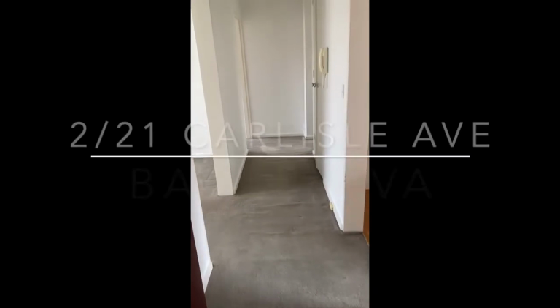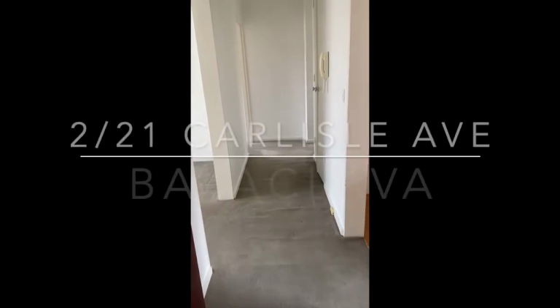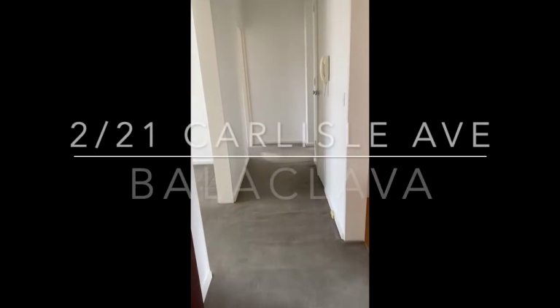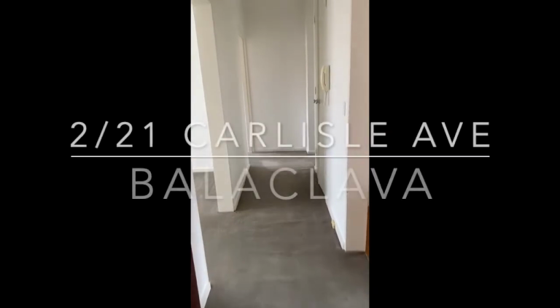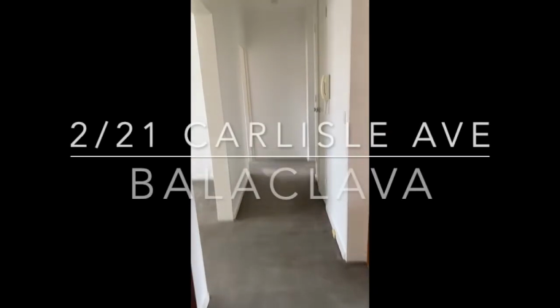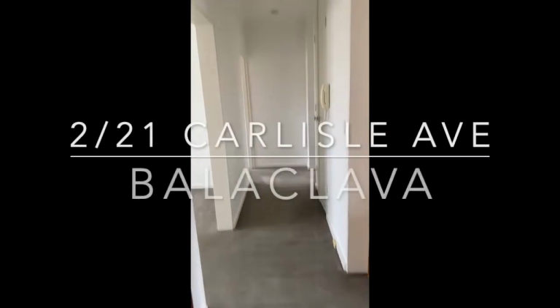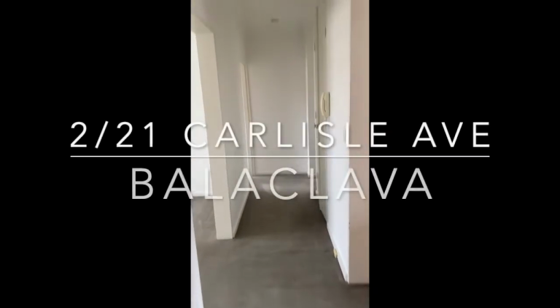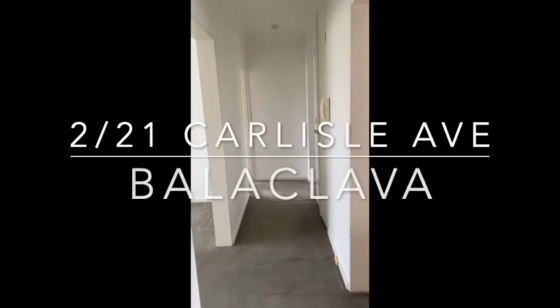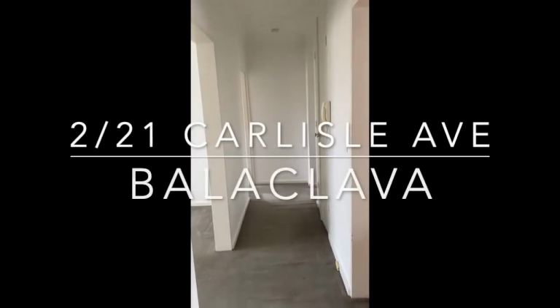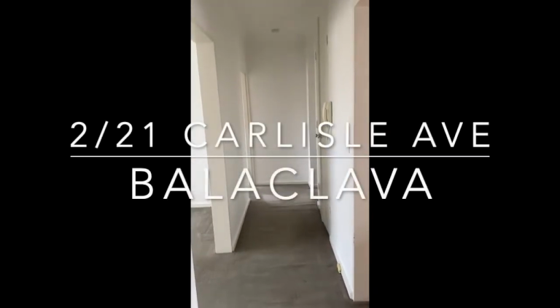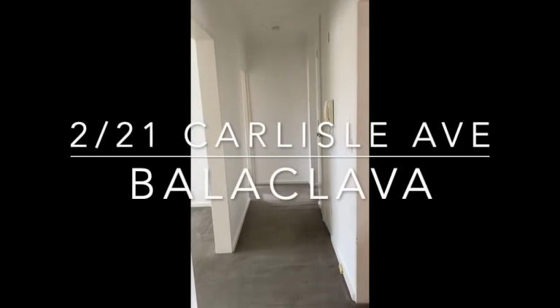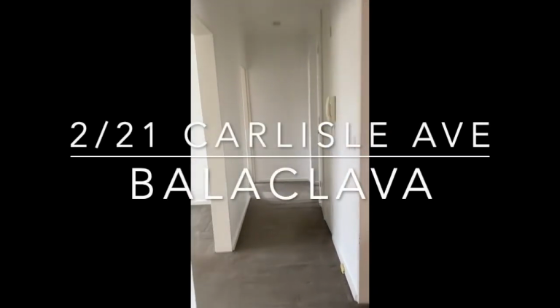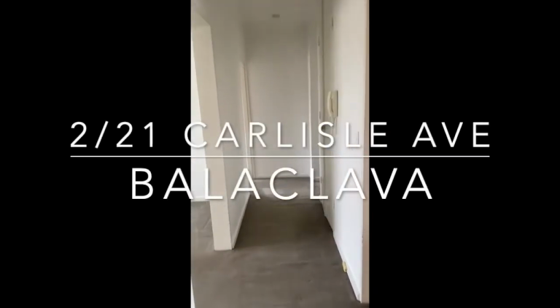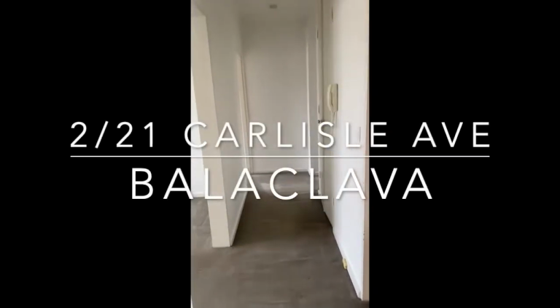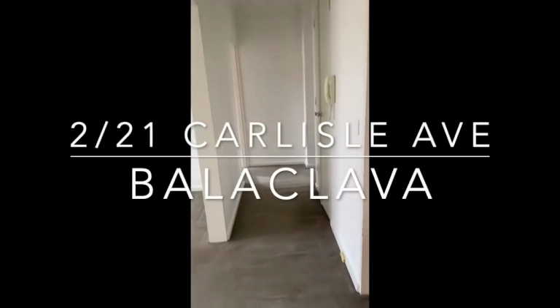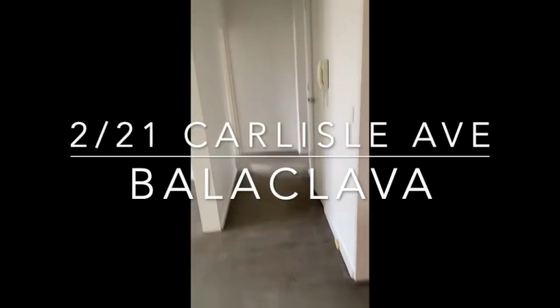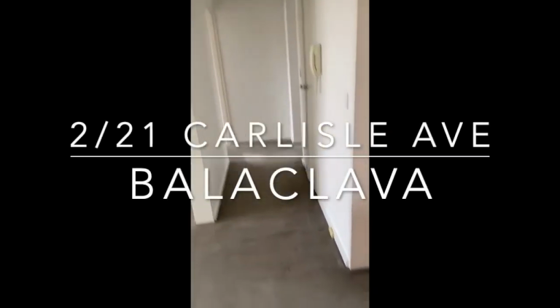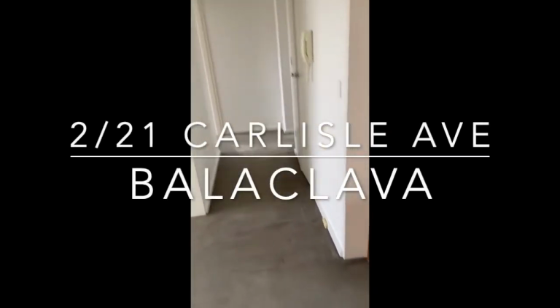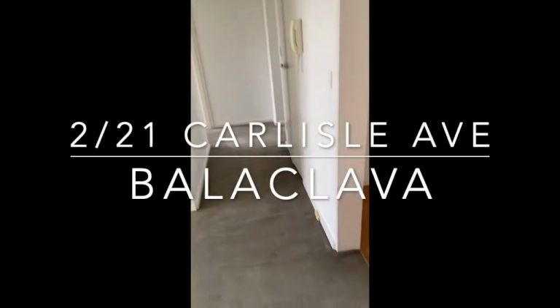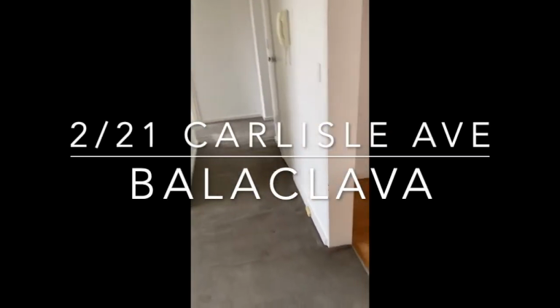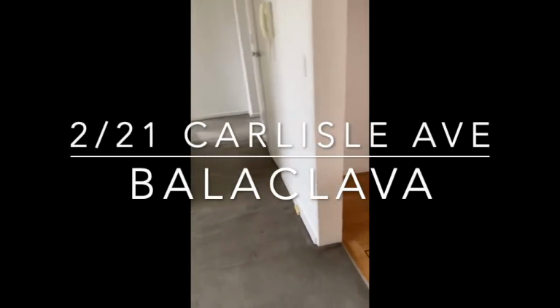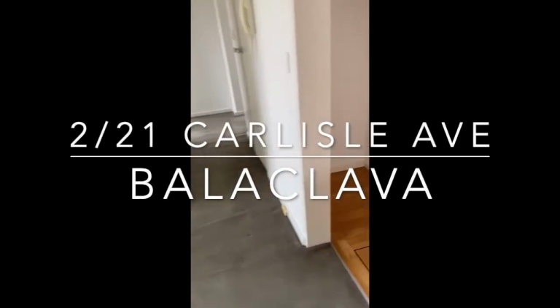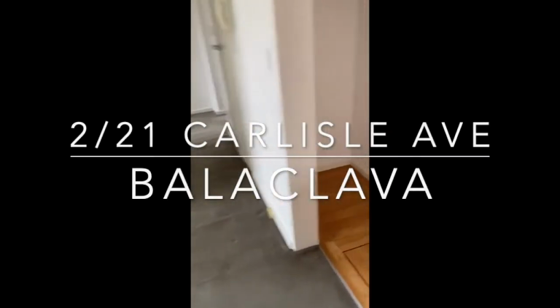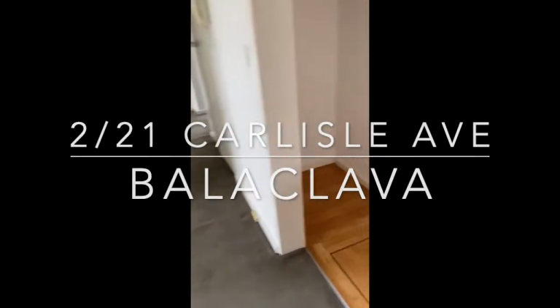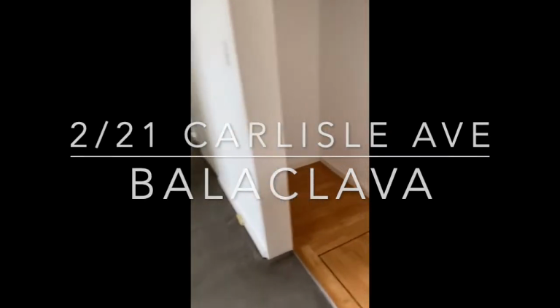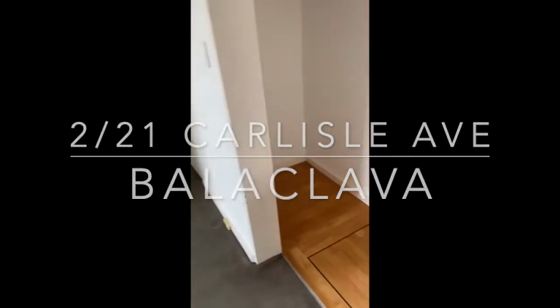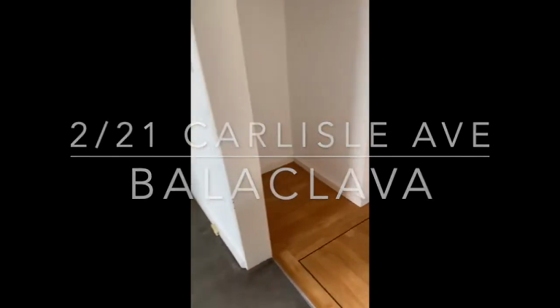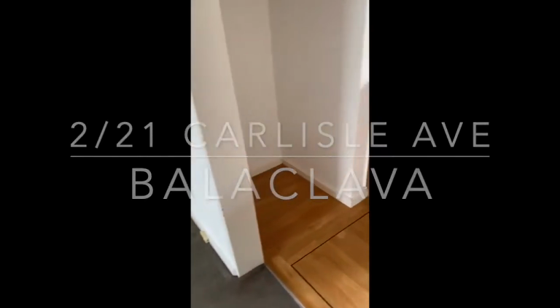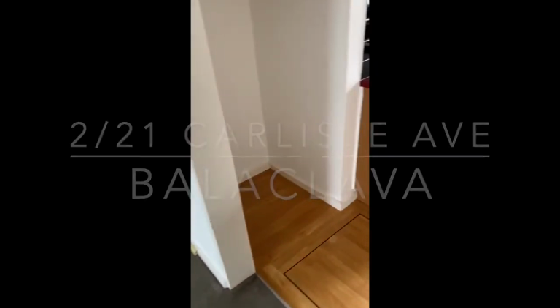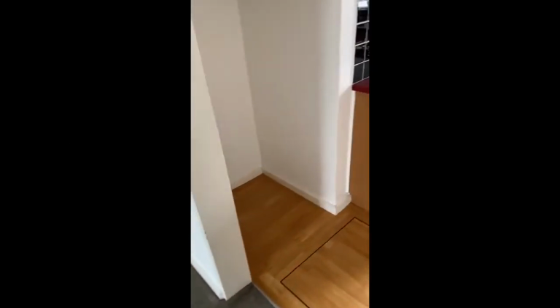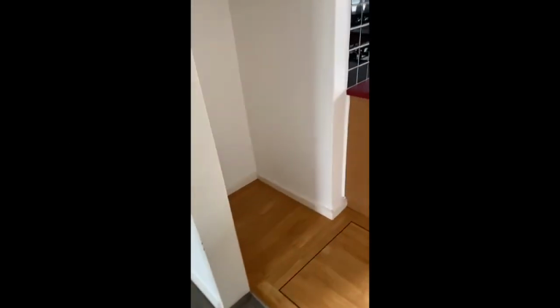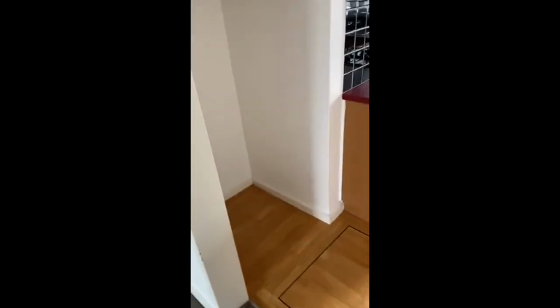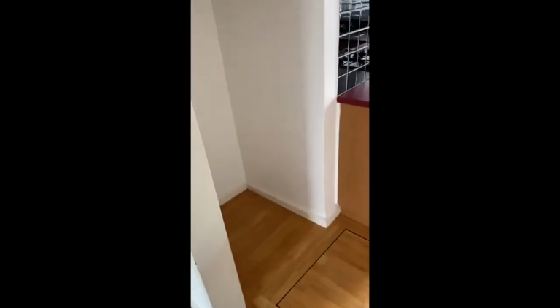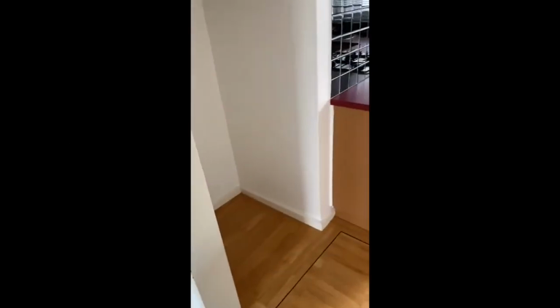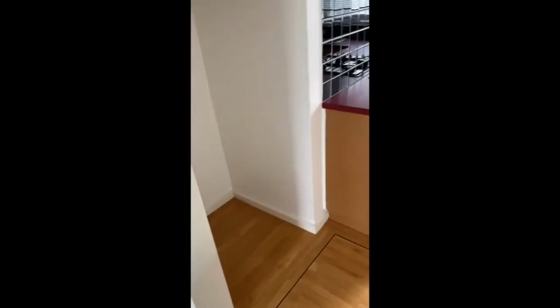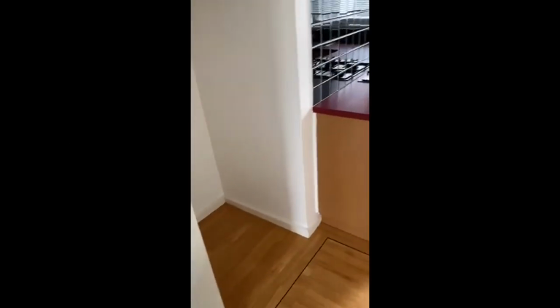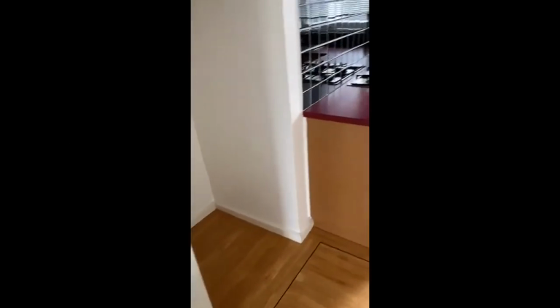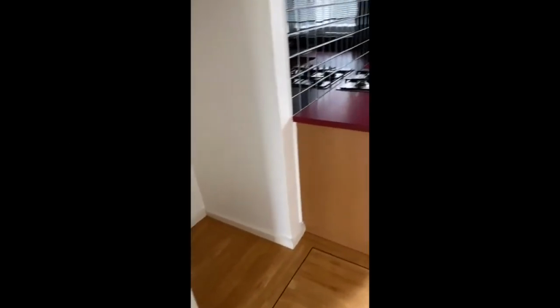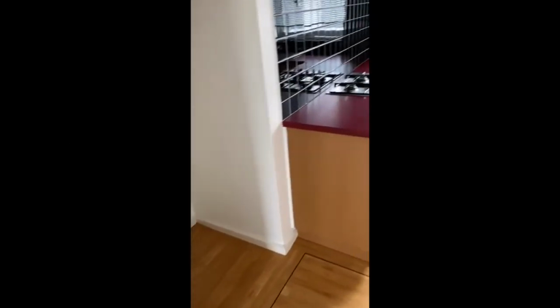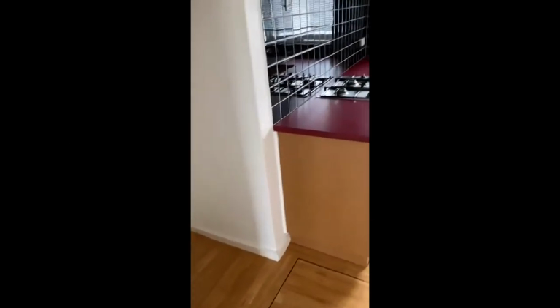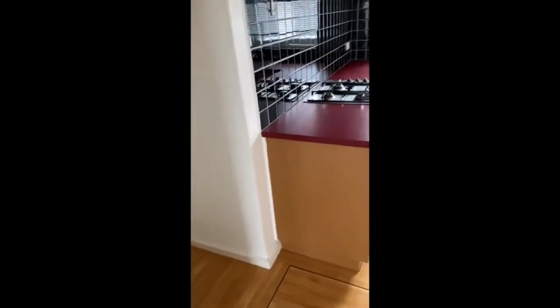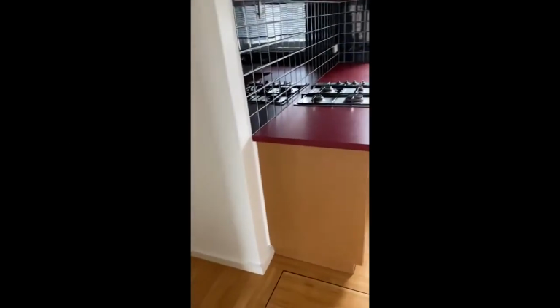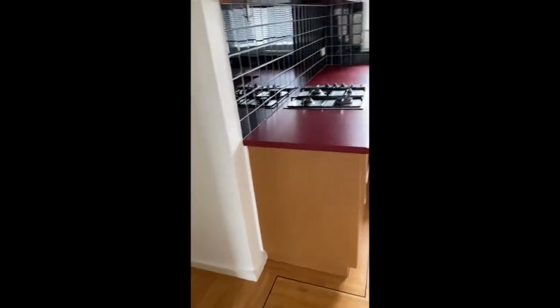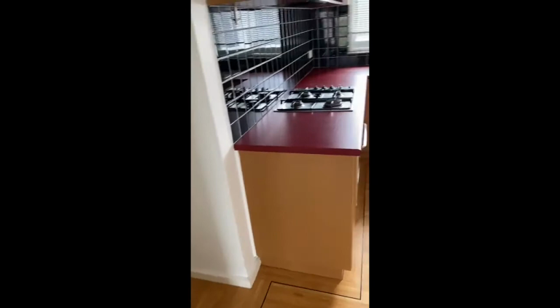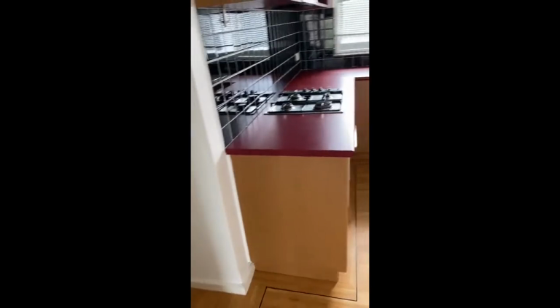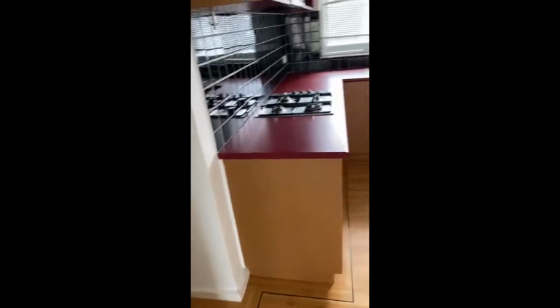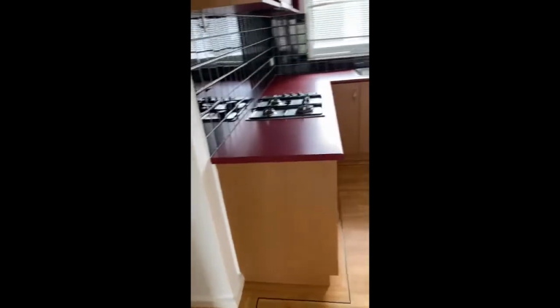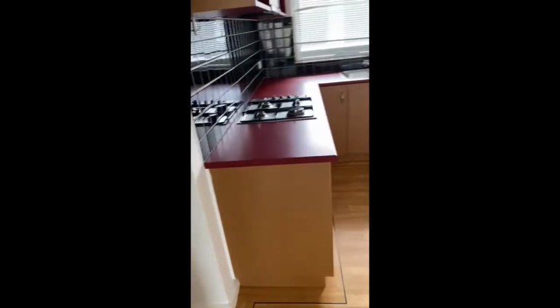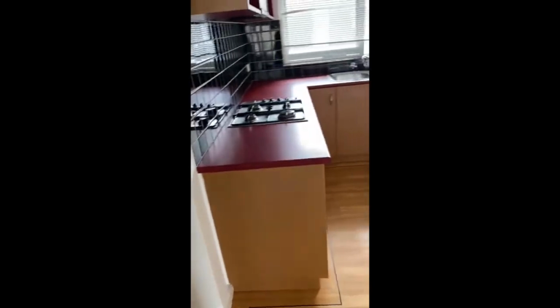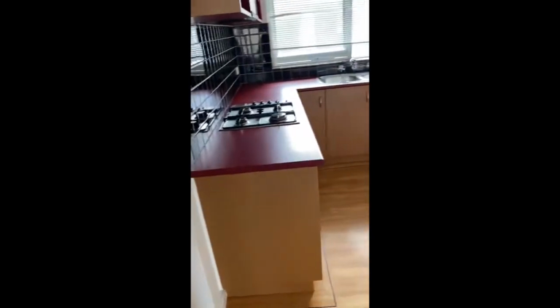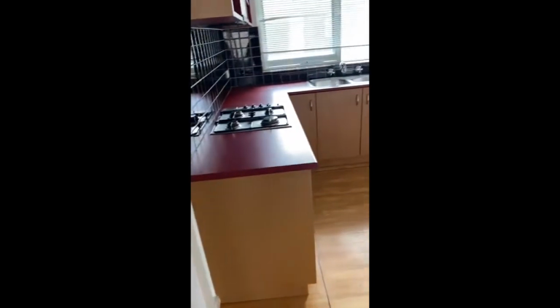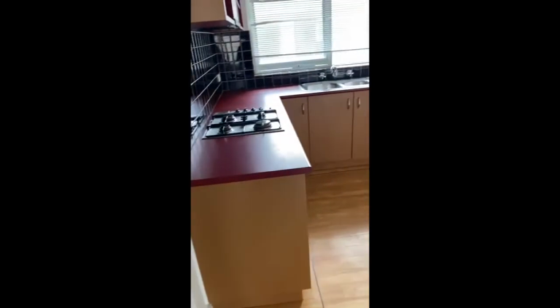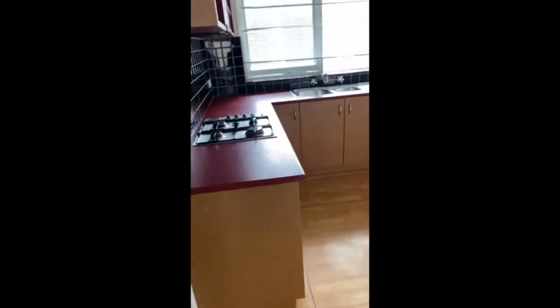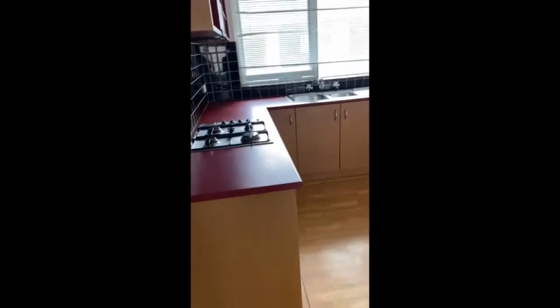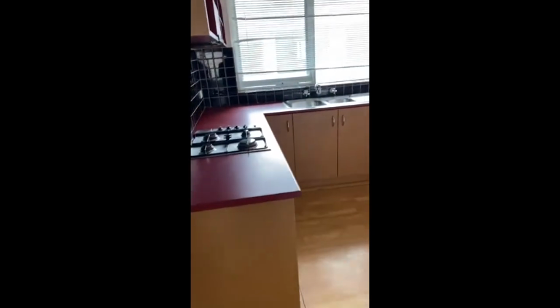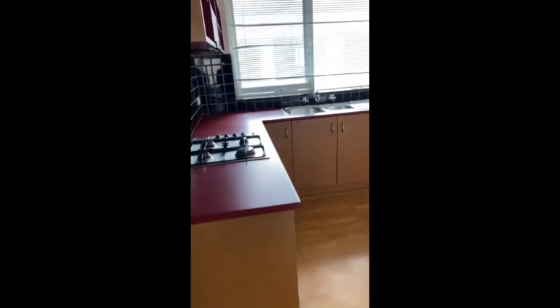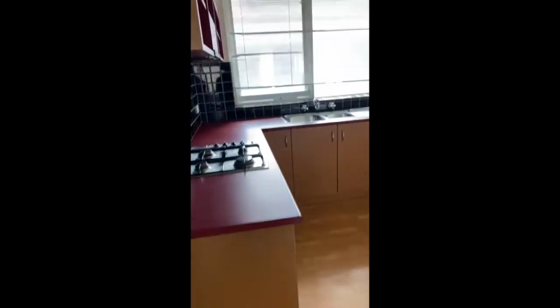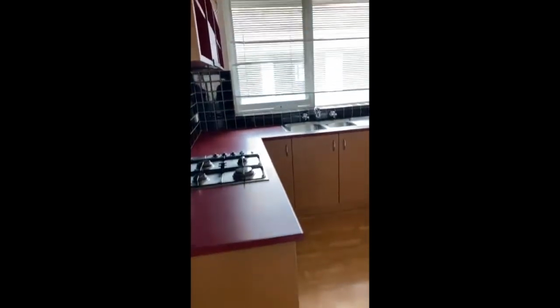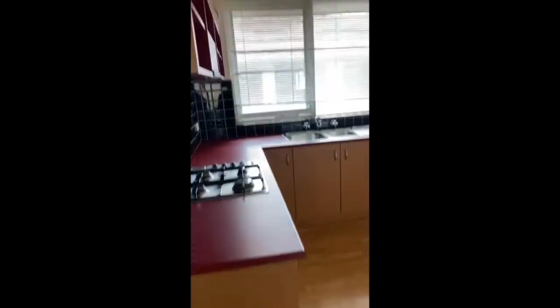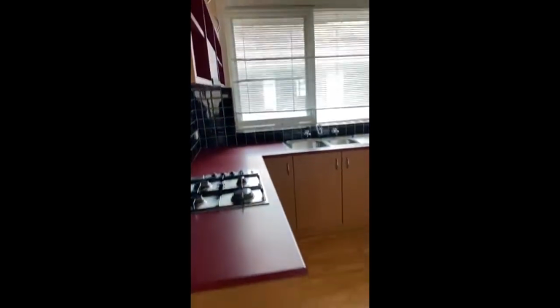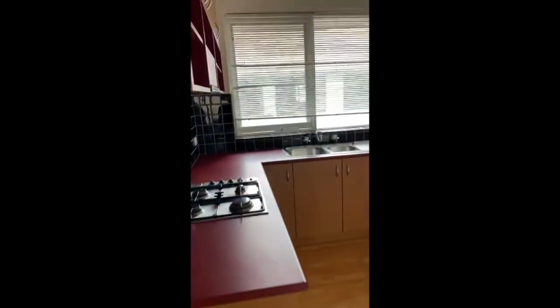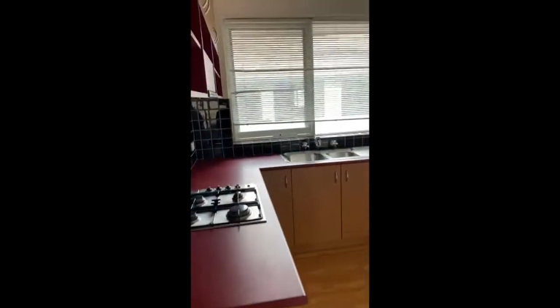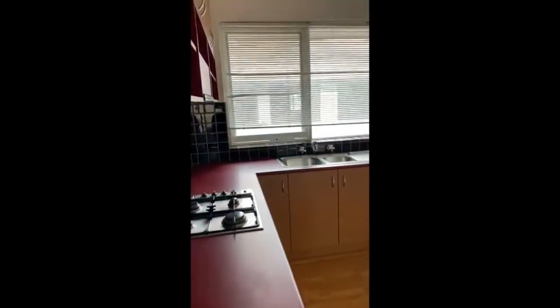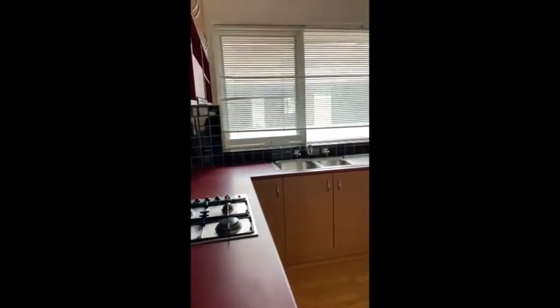Welcome to 2 of 21 Carlisle Avenue in Balaclava. Today we're featuring a two-bedroom apartment.